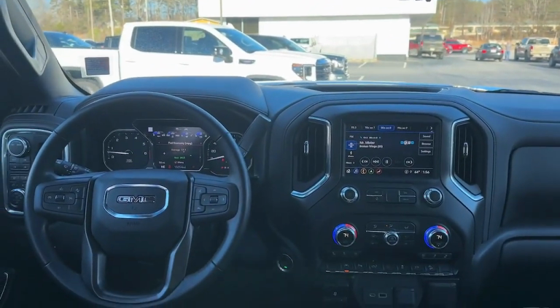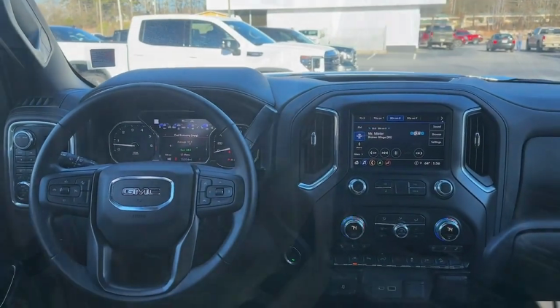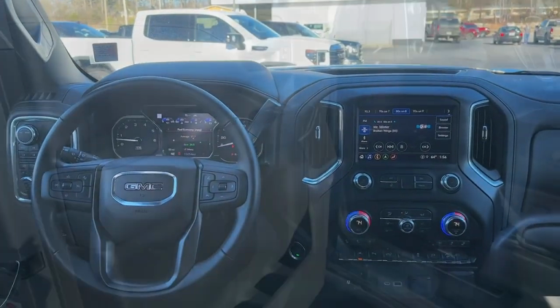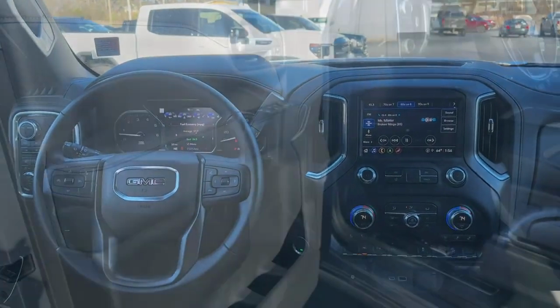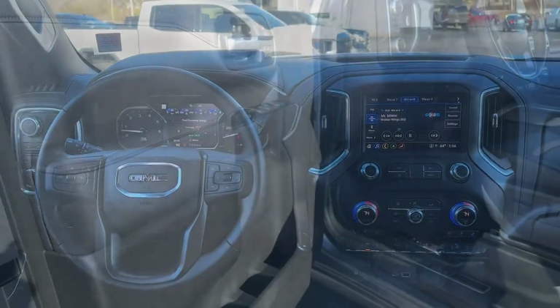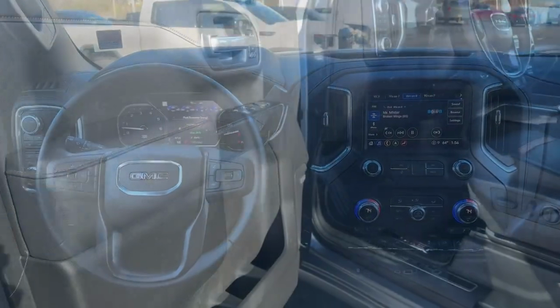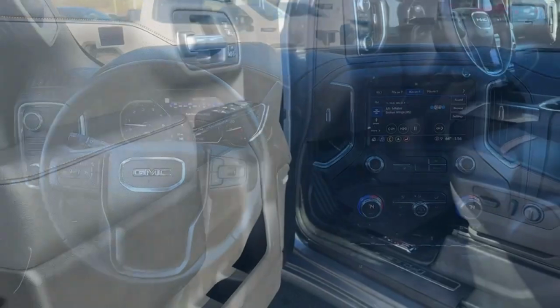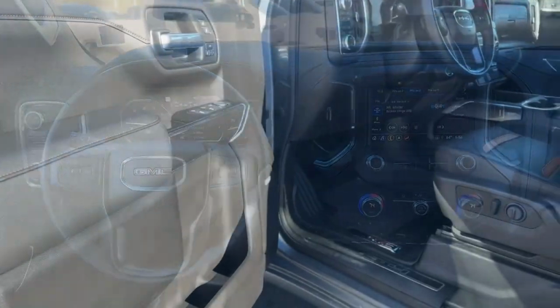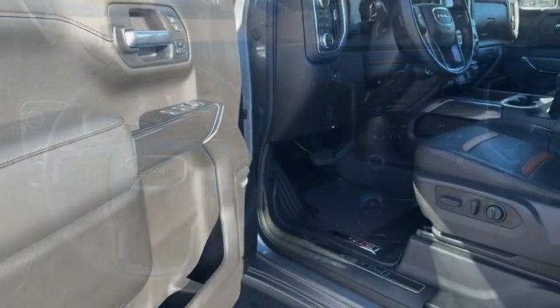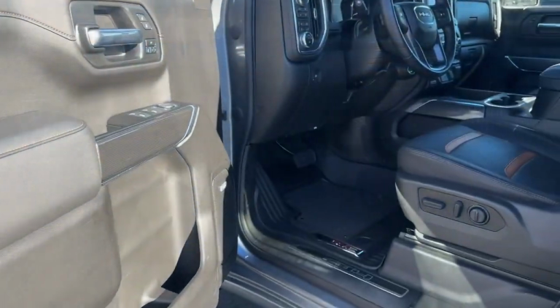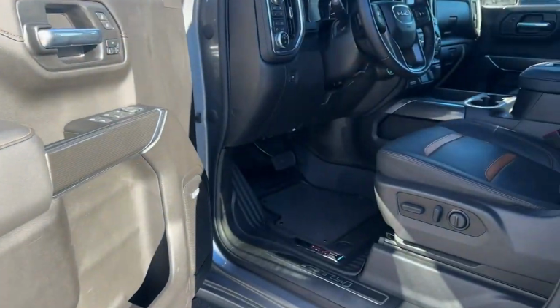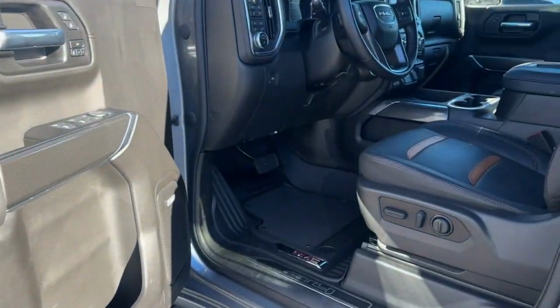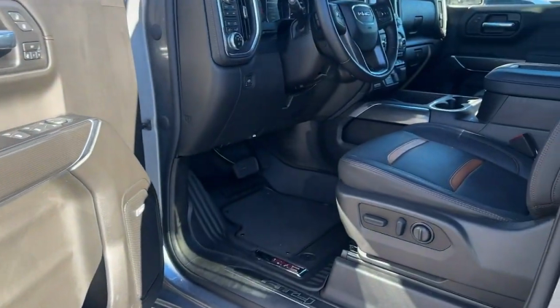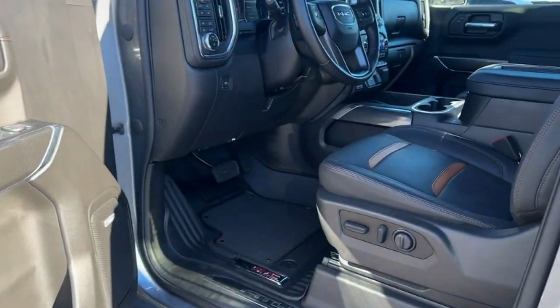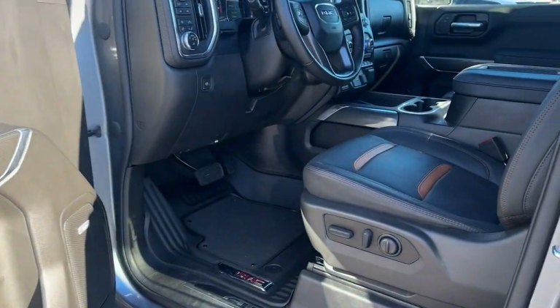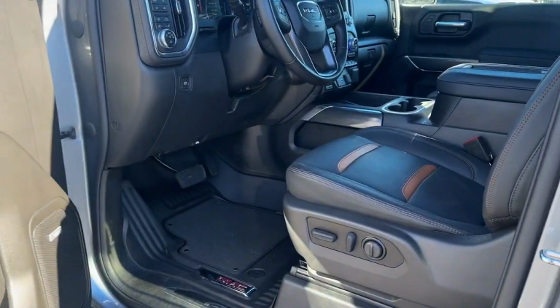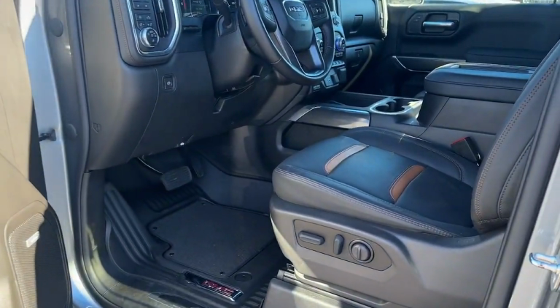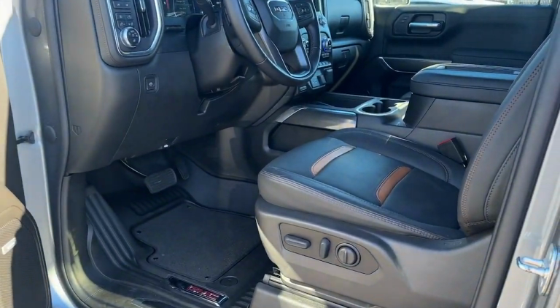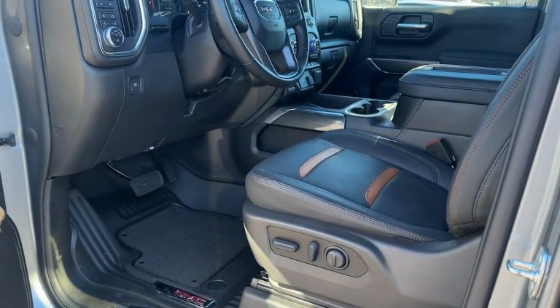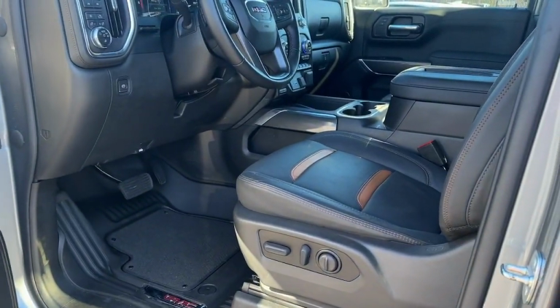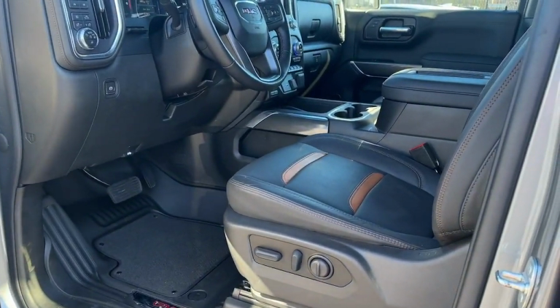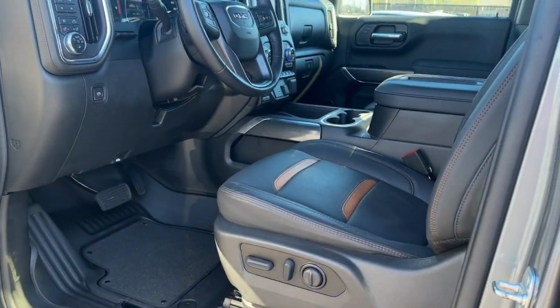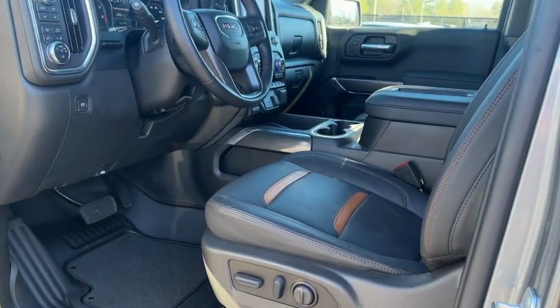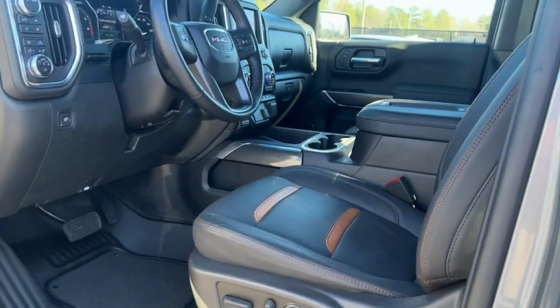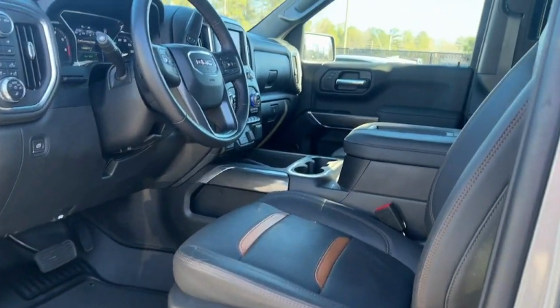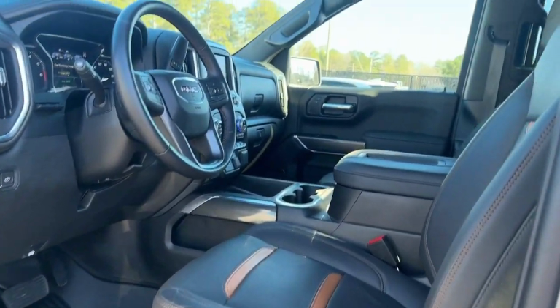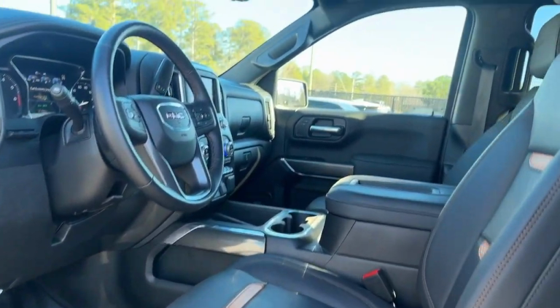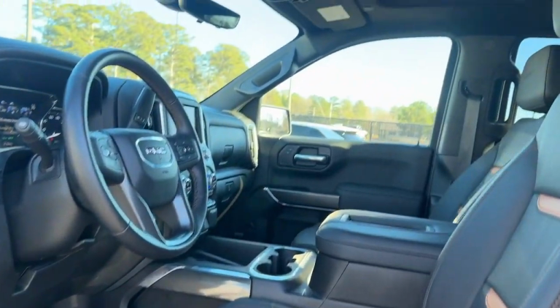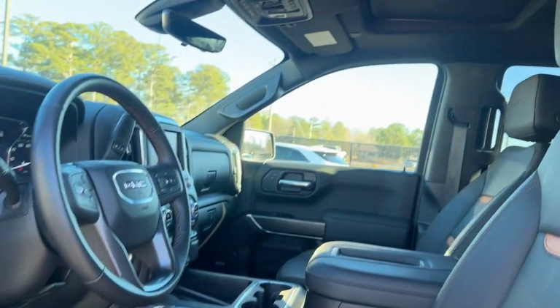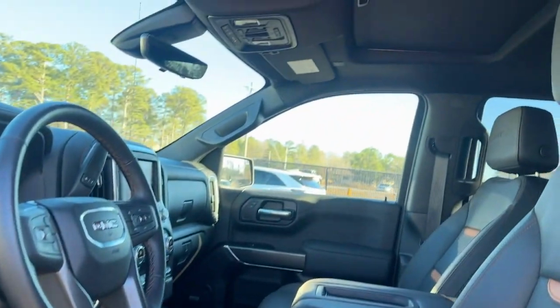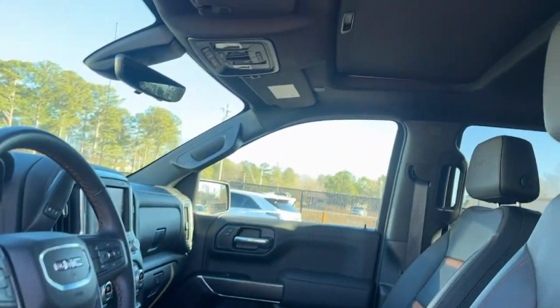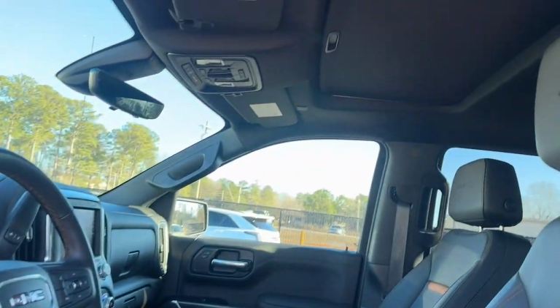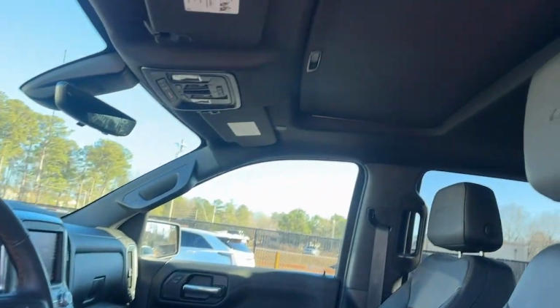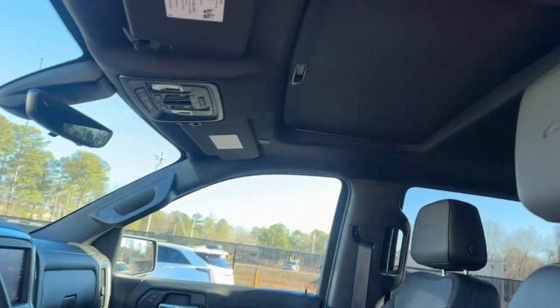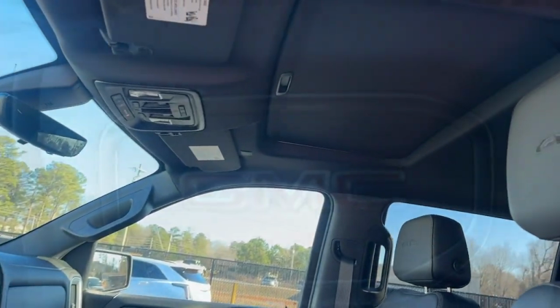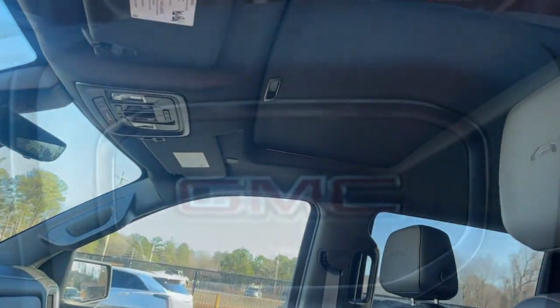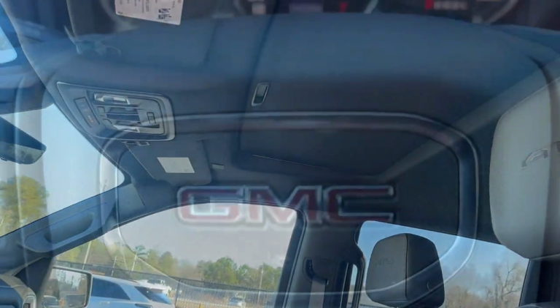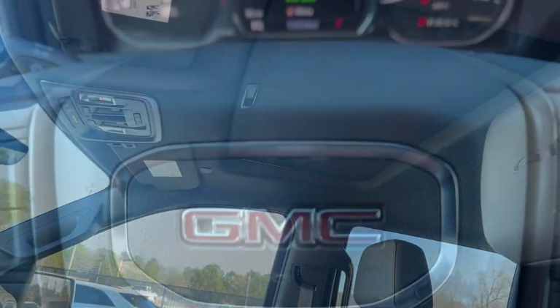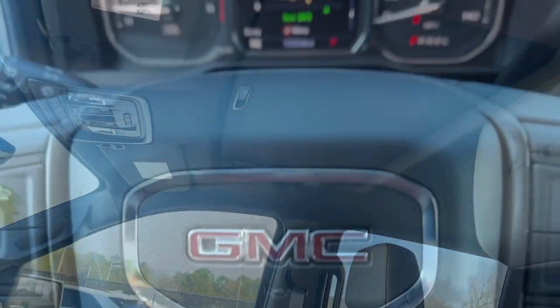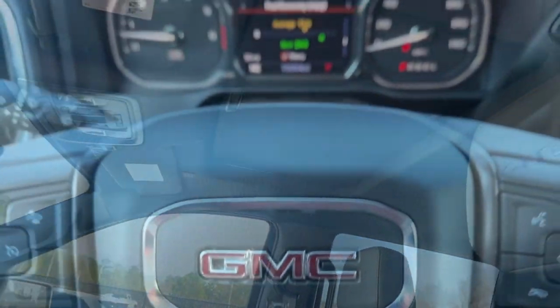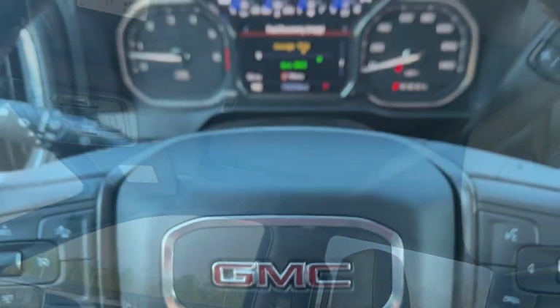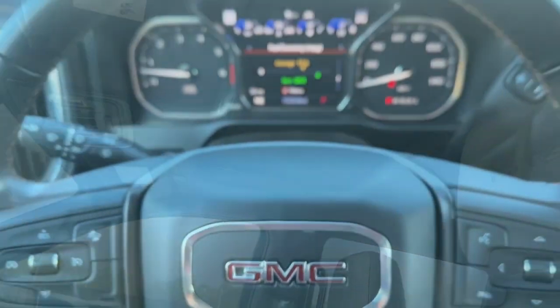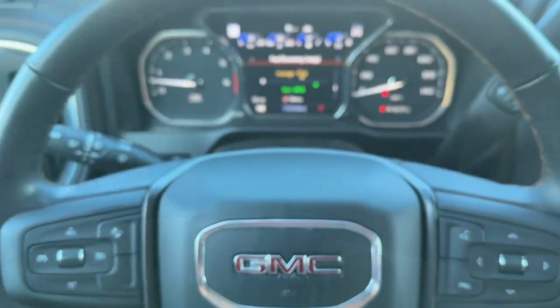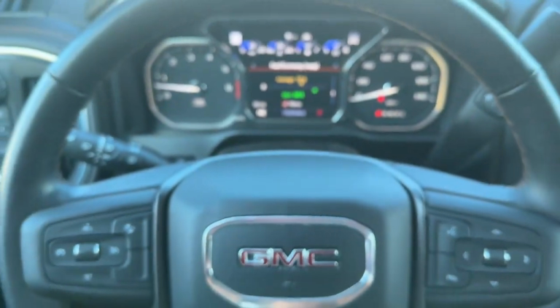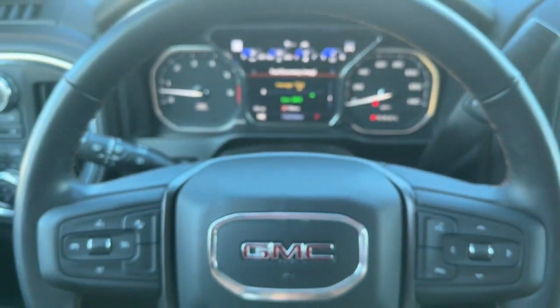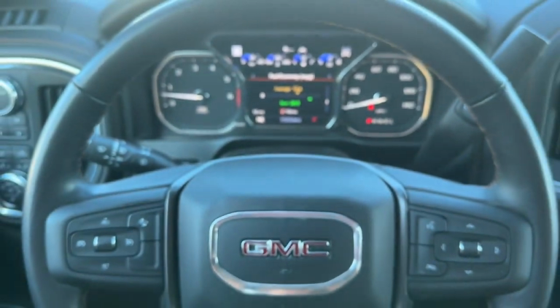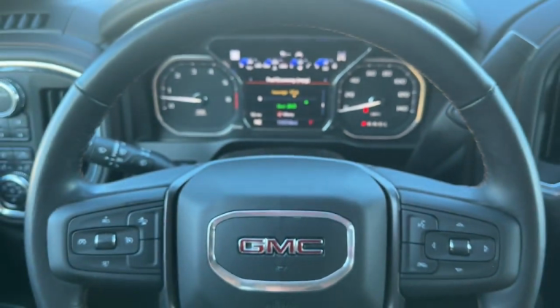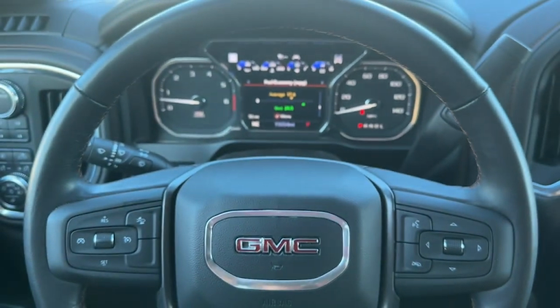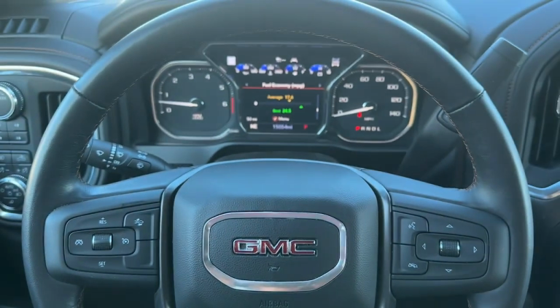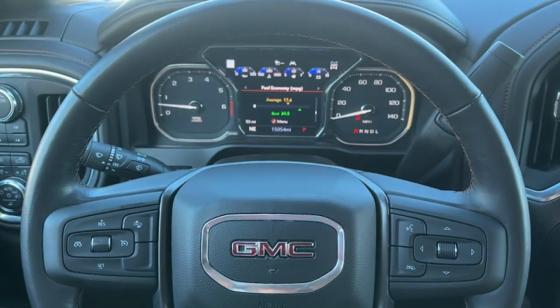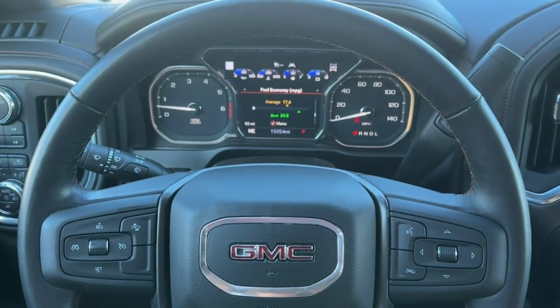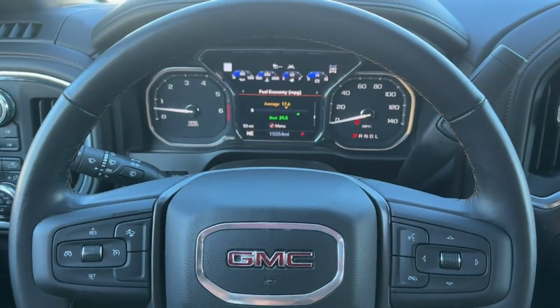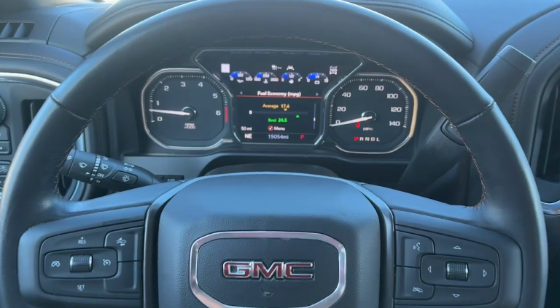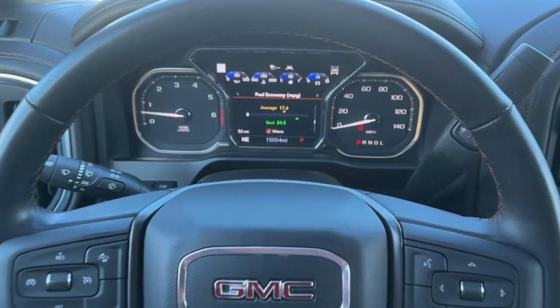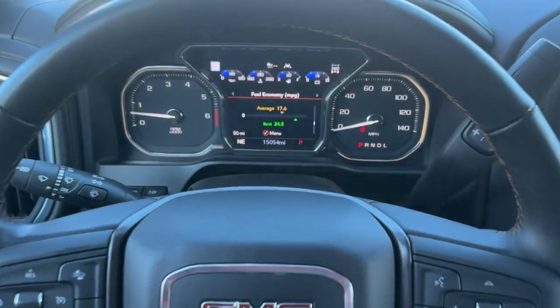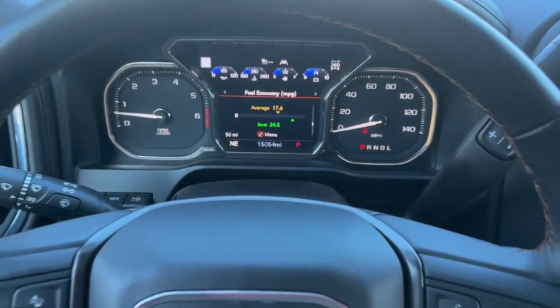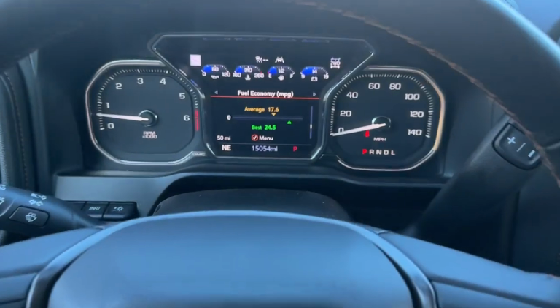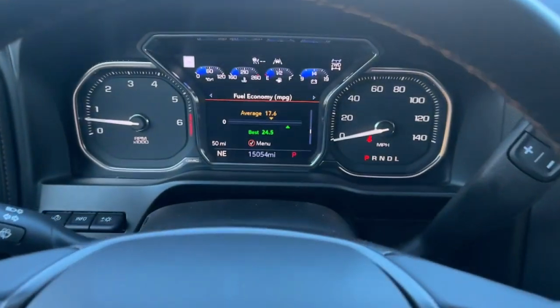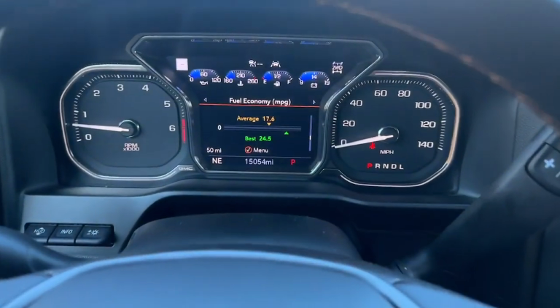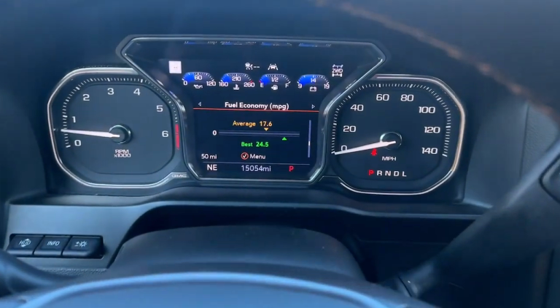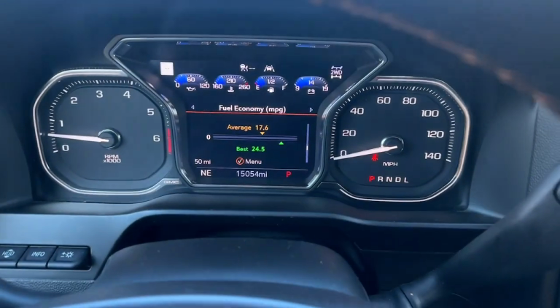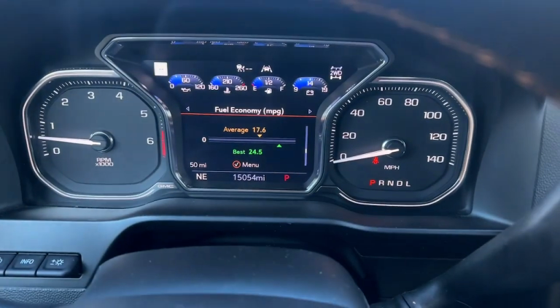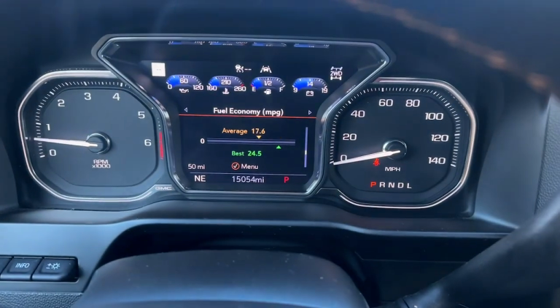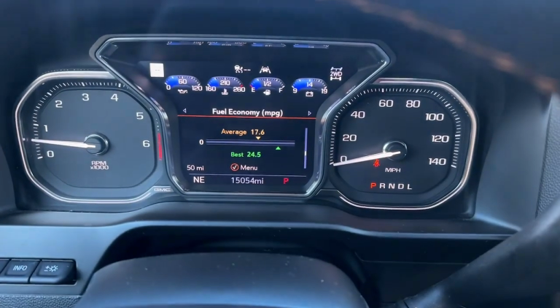Get the capability you deserve with this rugged Sierra Limited. Our team will give you an outstanding test drive experience. Stop in today.